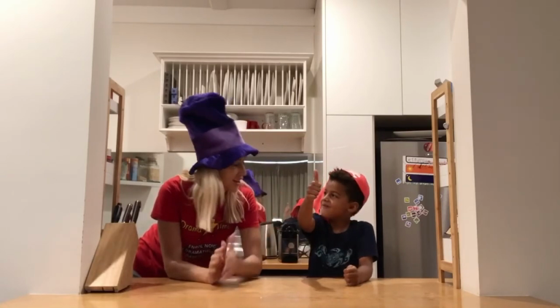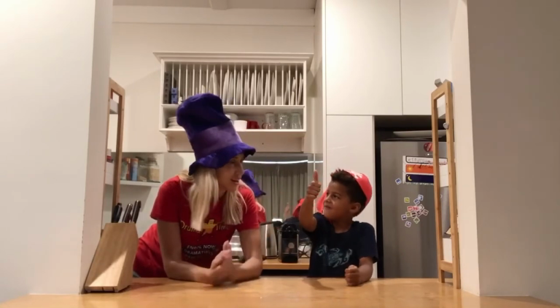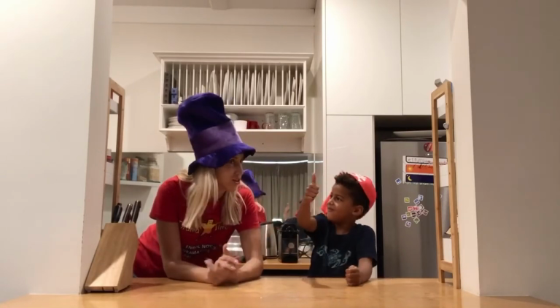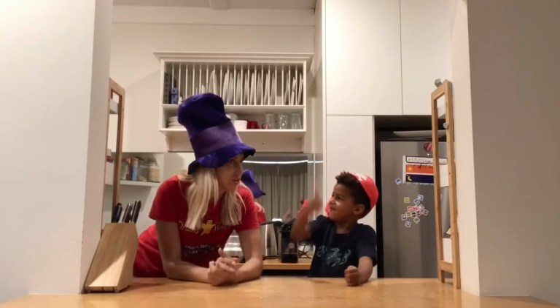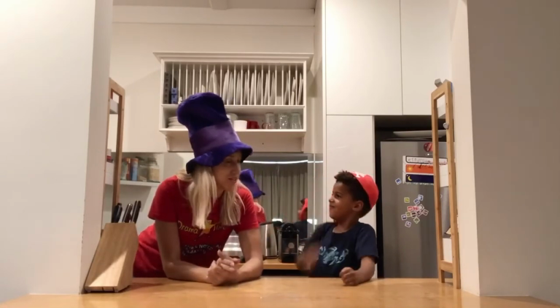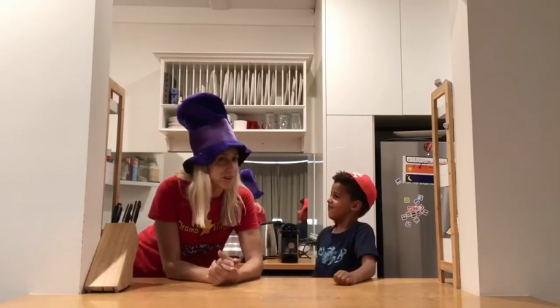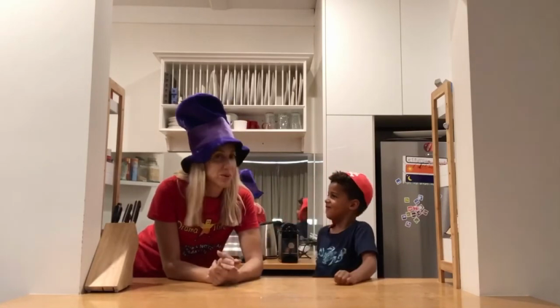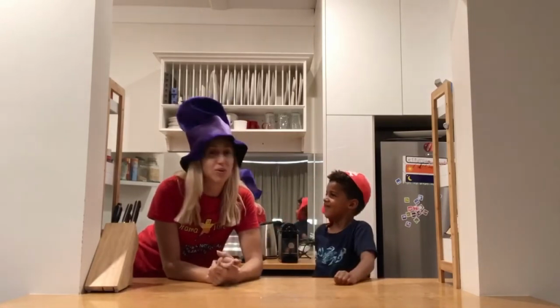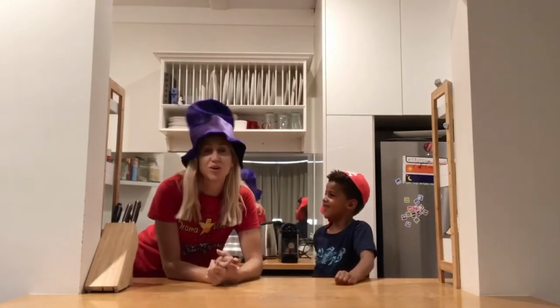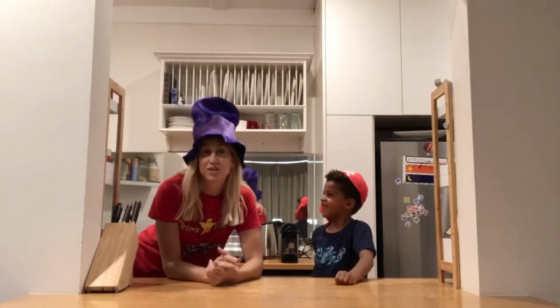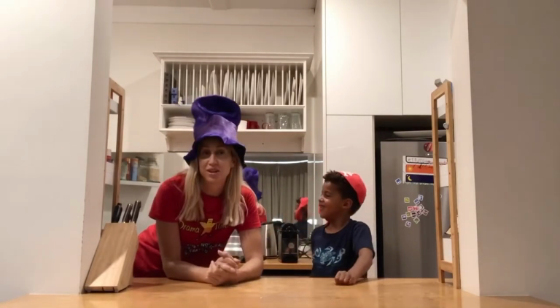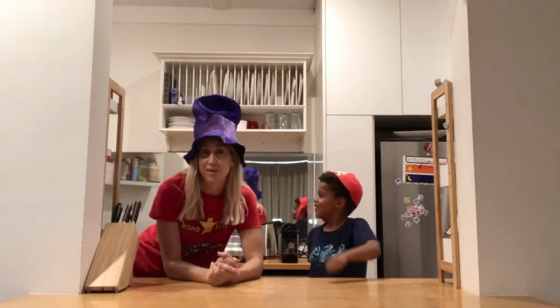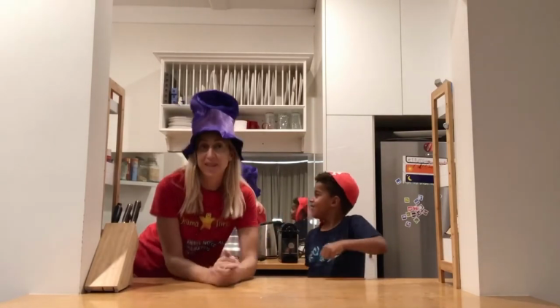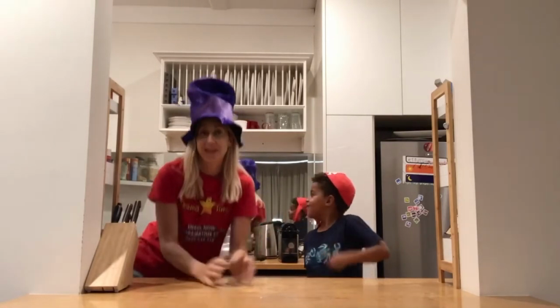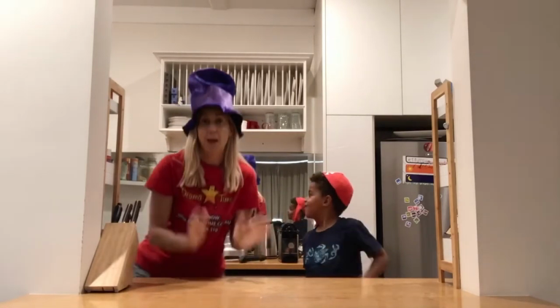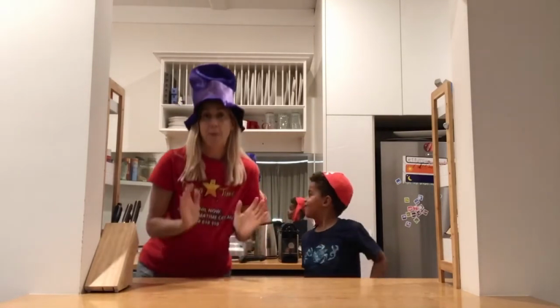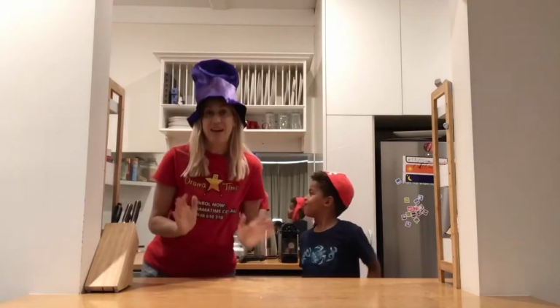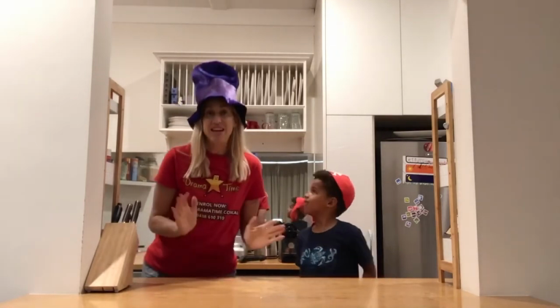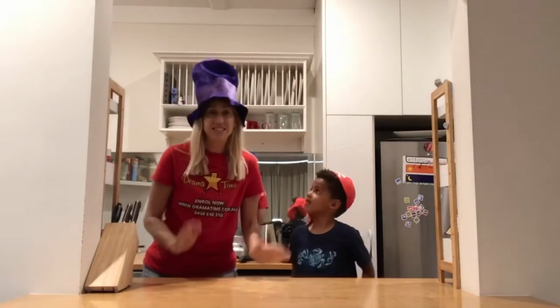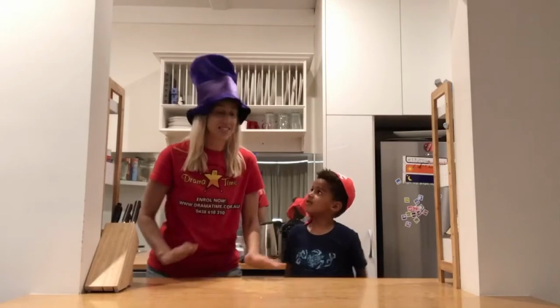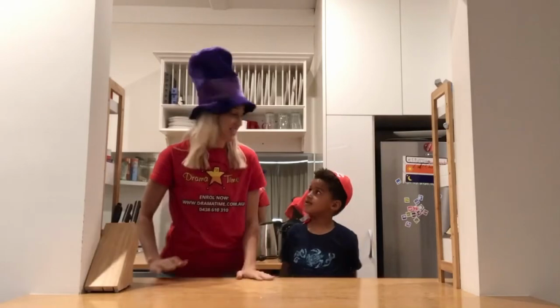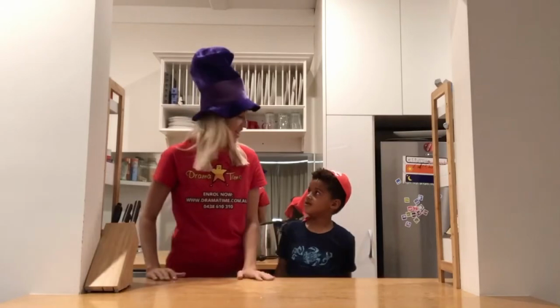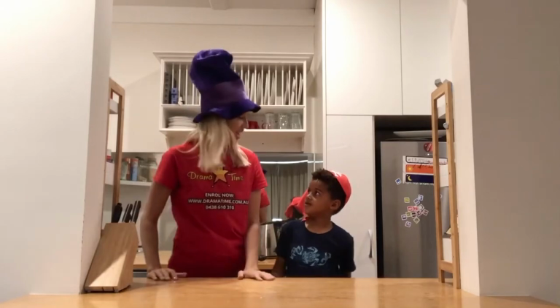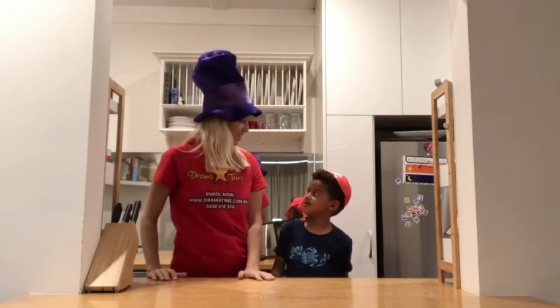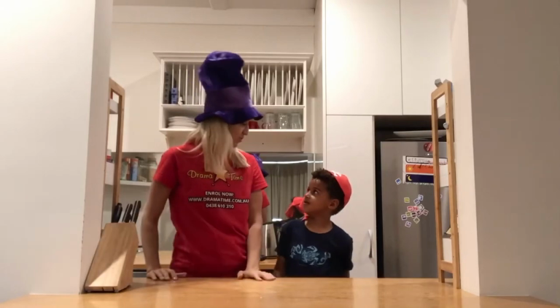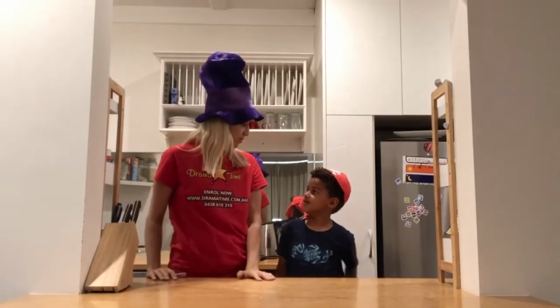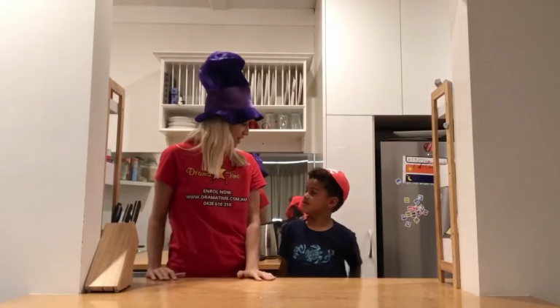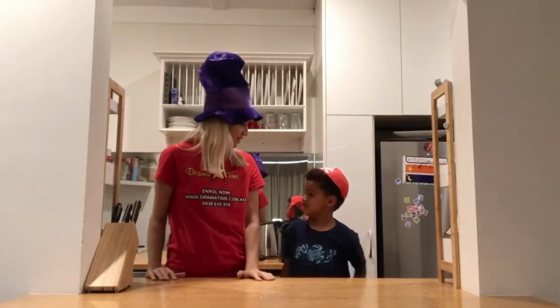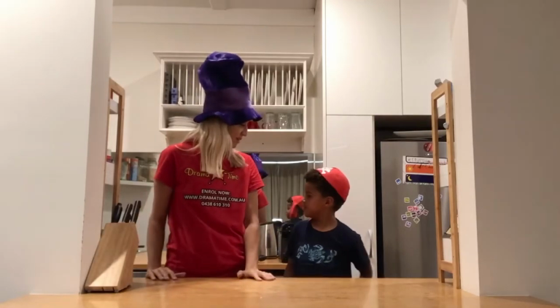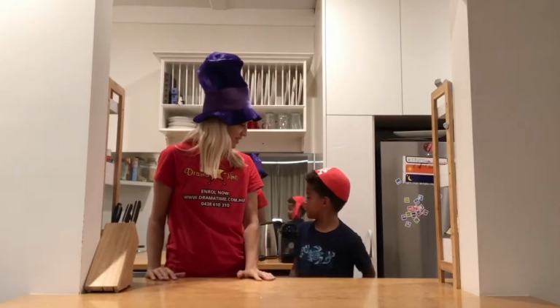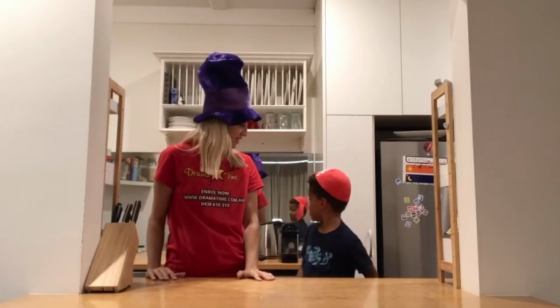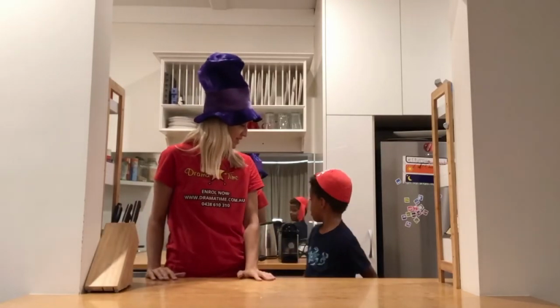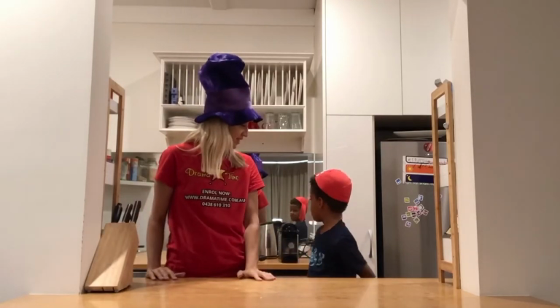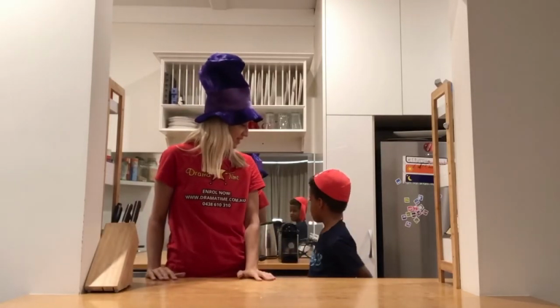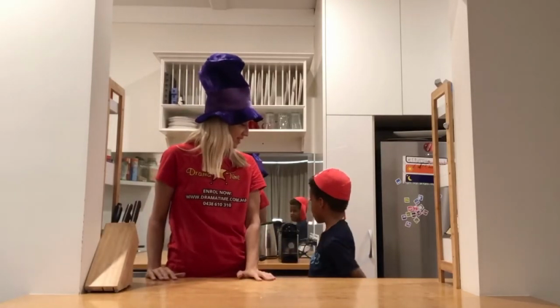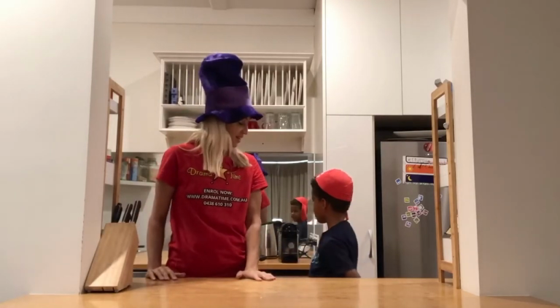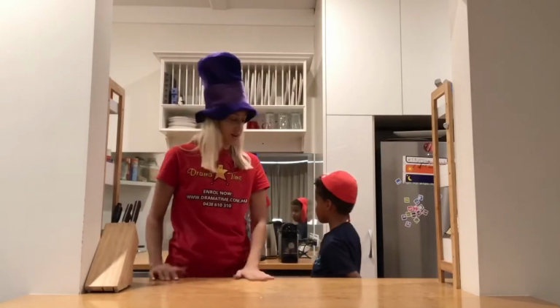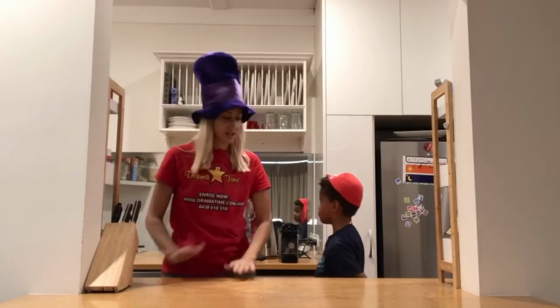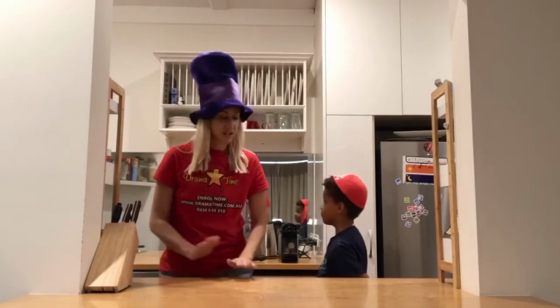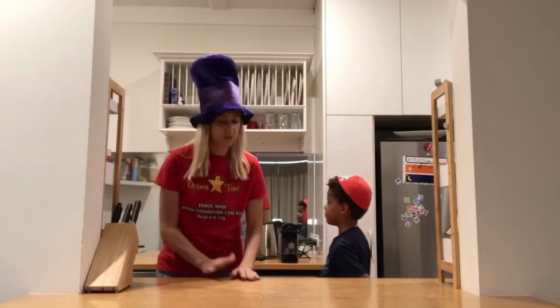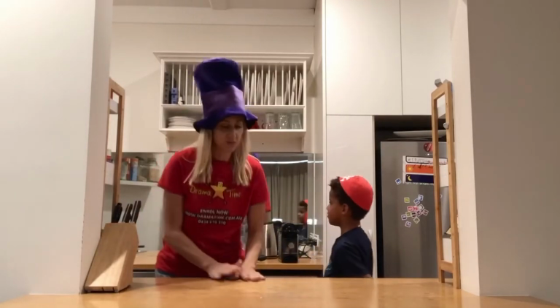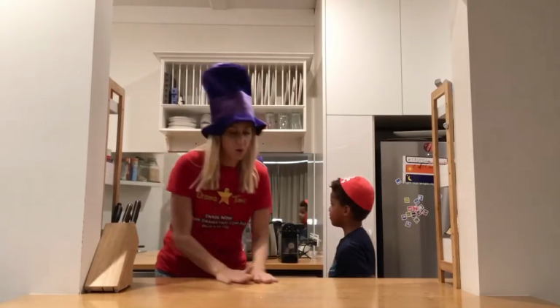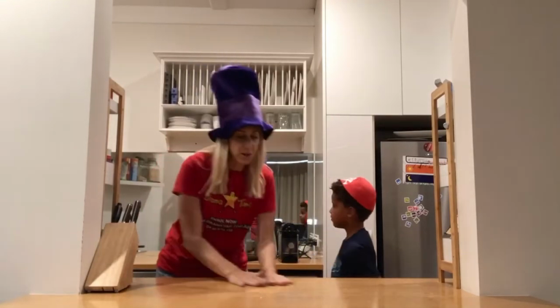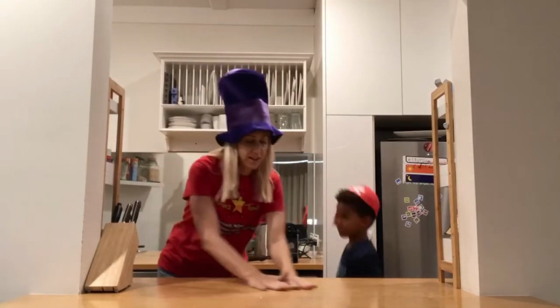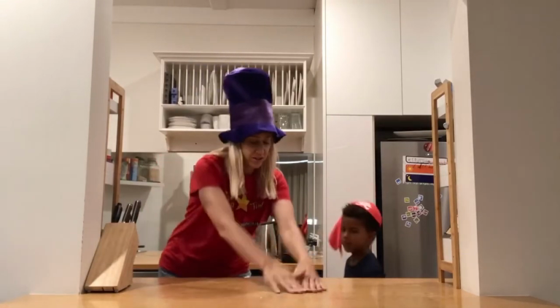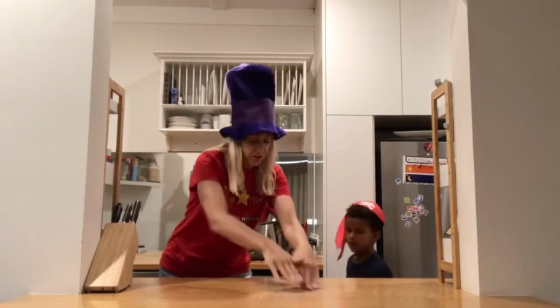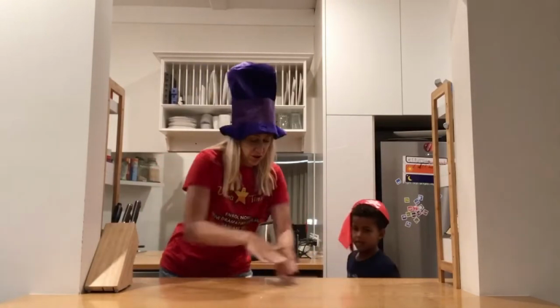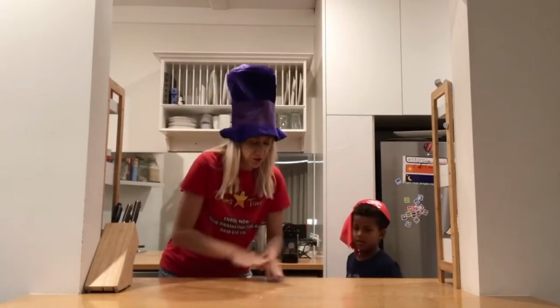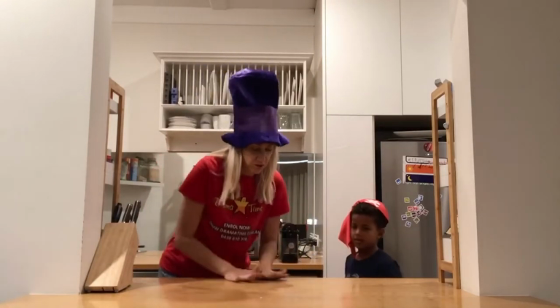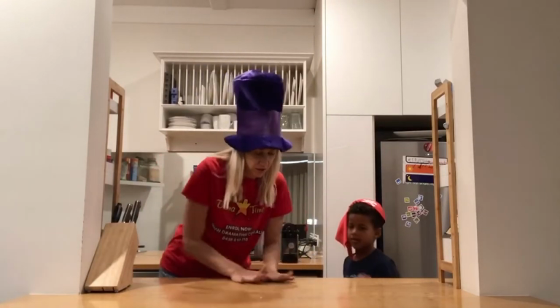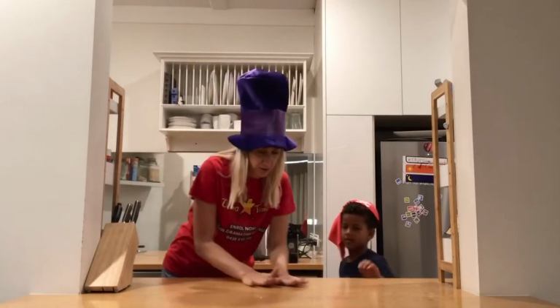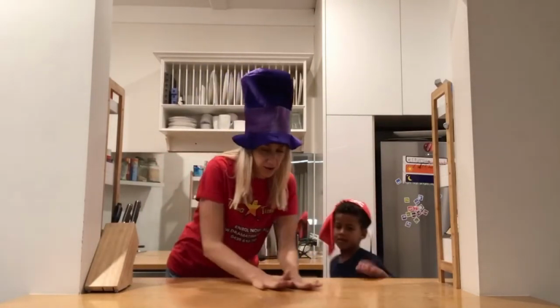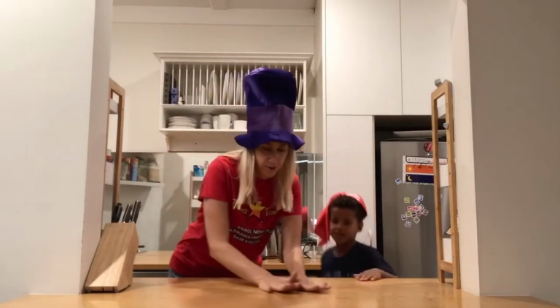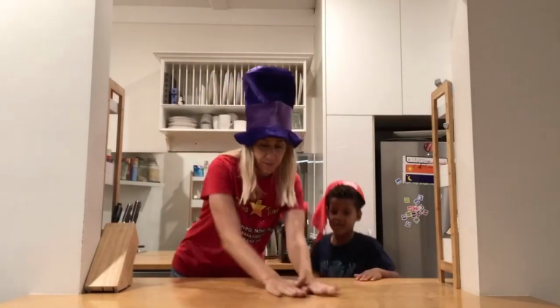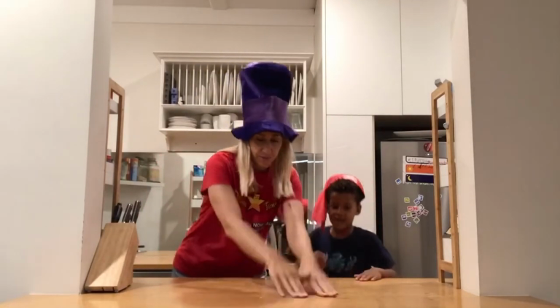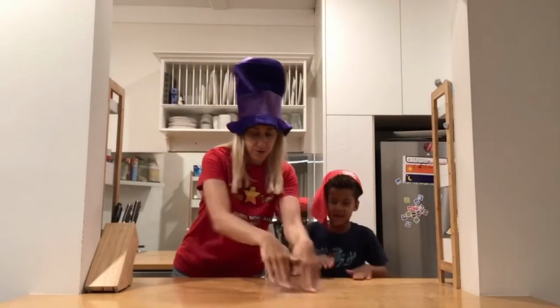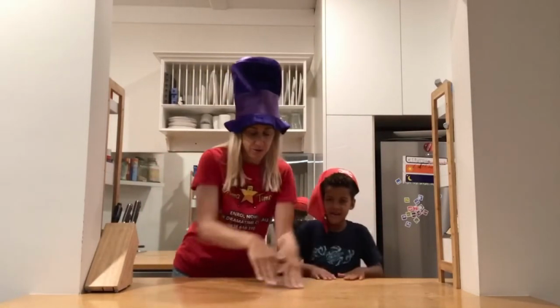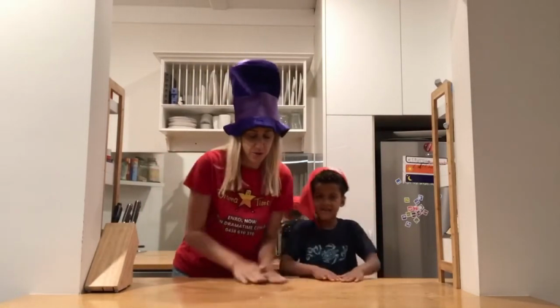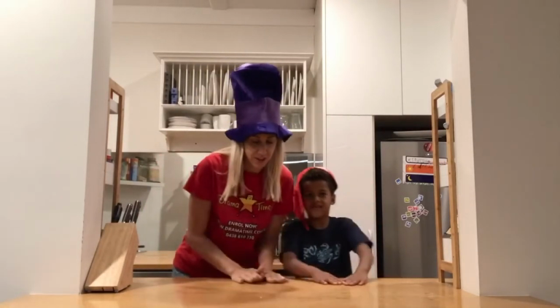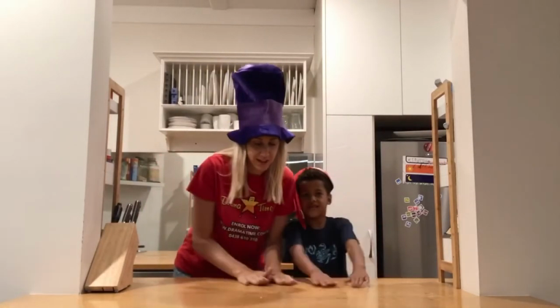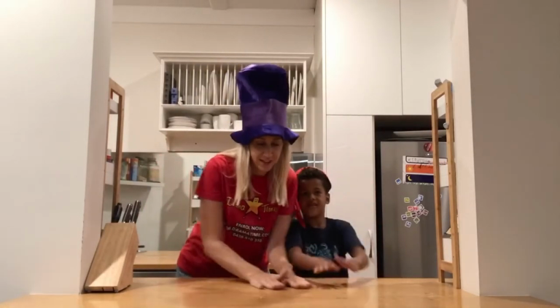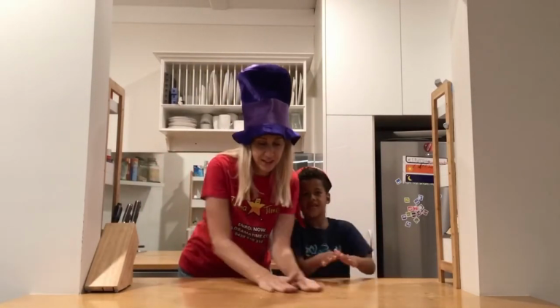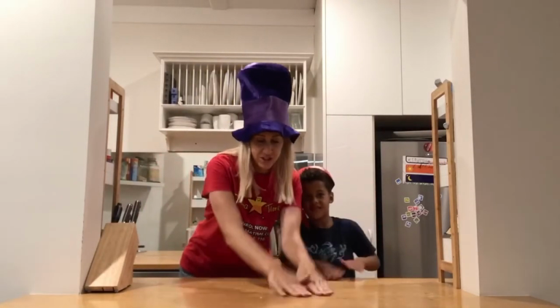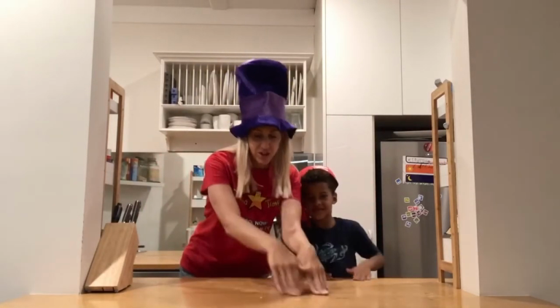Now, you said we were also going to make a pizza today. Should we make the pizza? Yeah! Alright, so let's roll out the dough. Here we go — rolling out the dough.